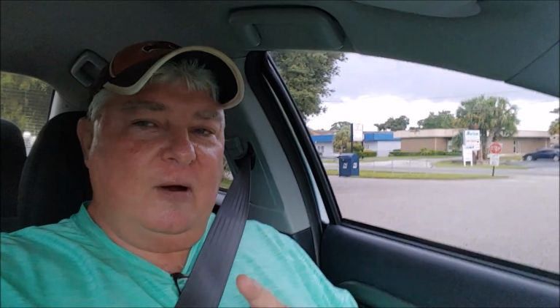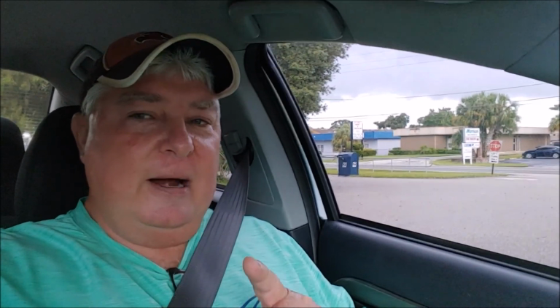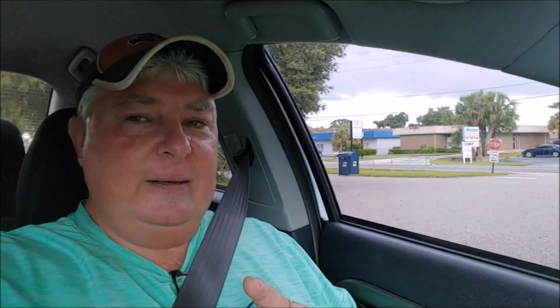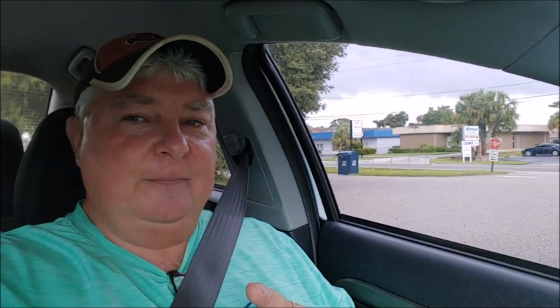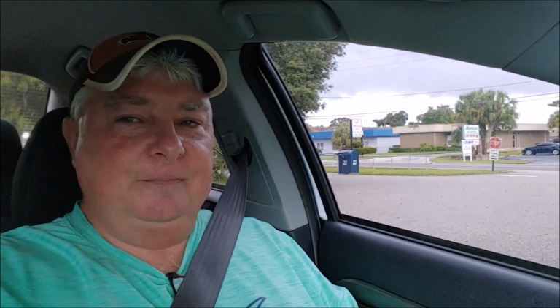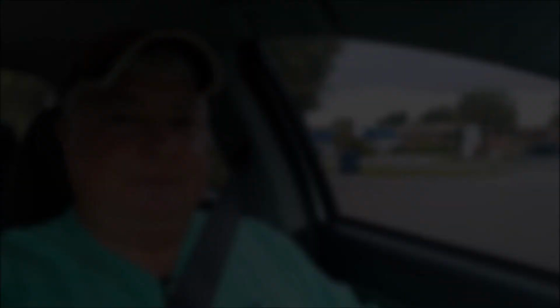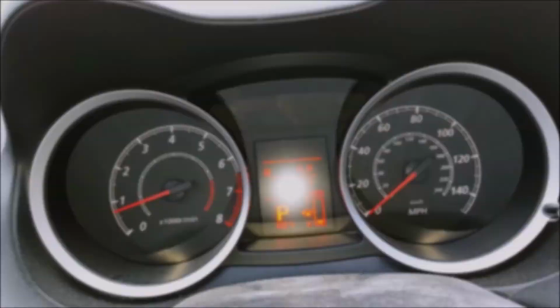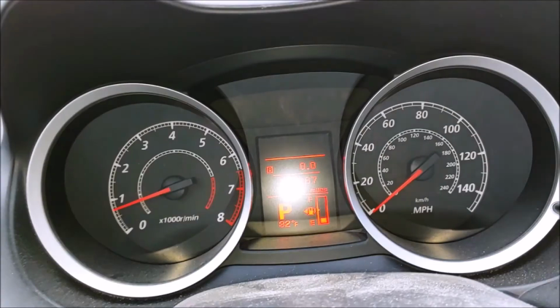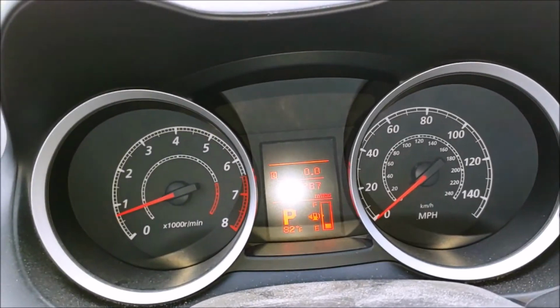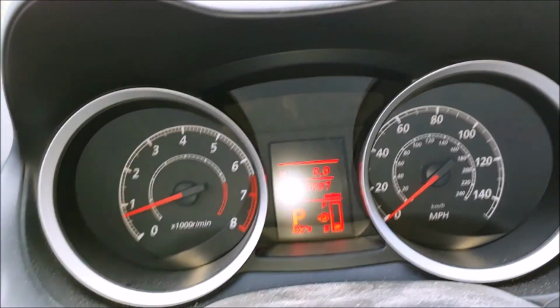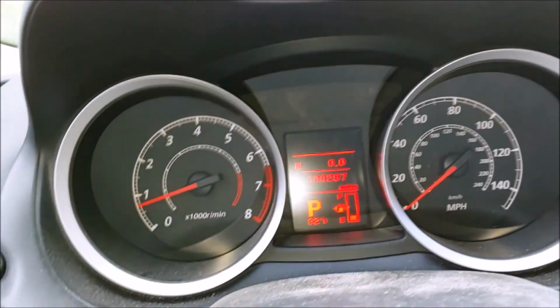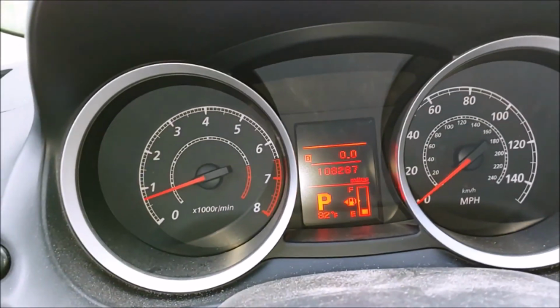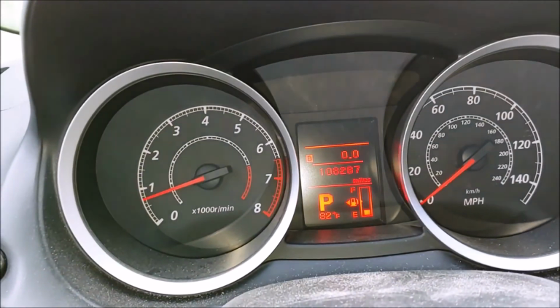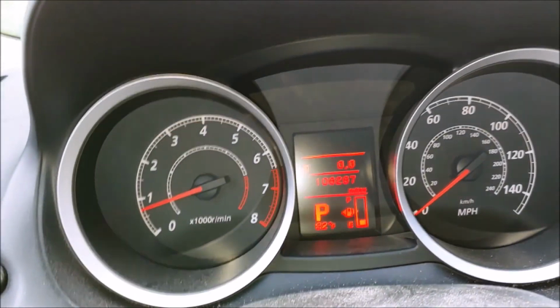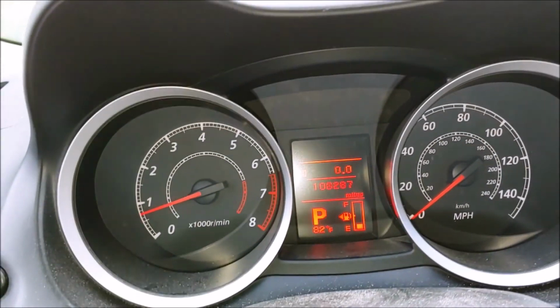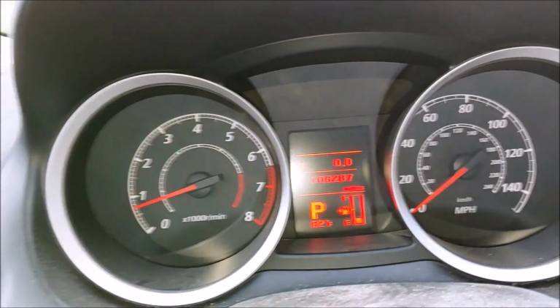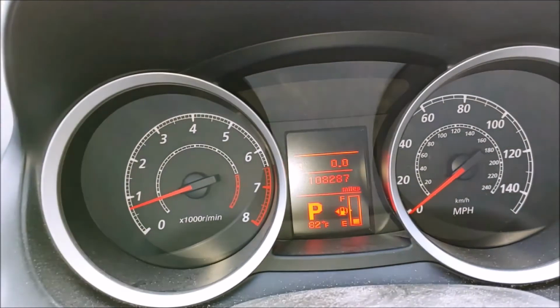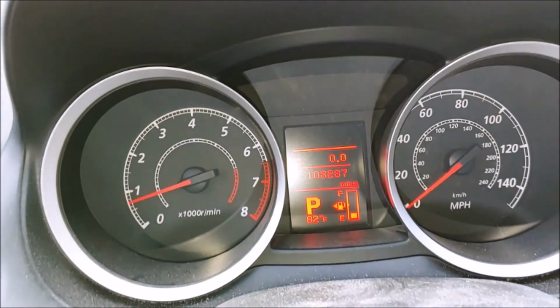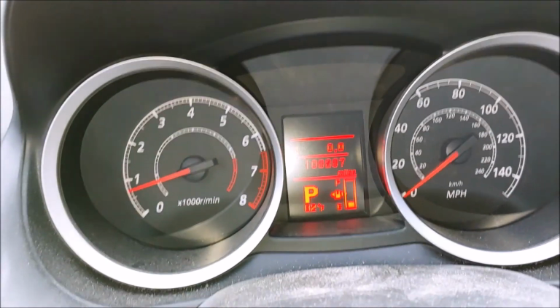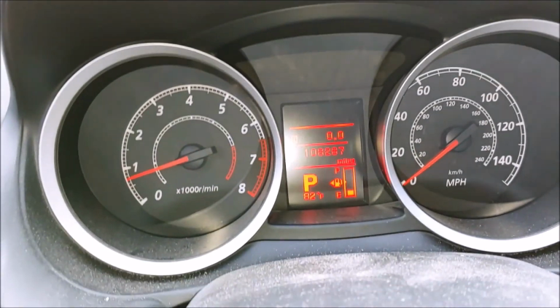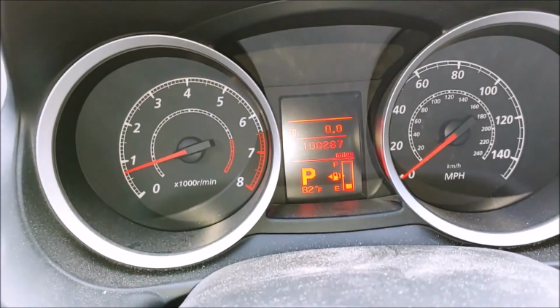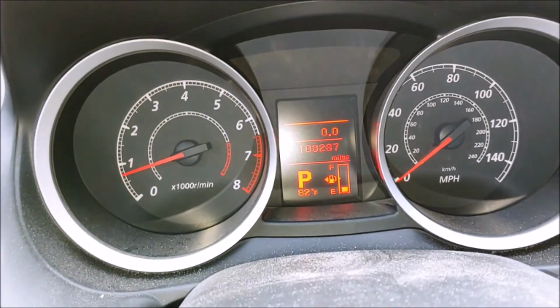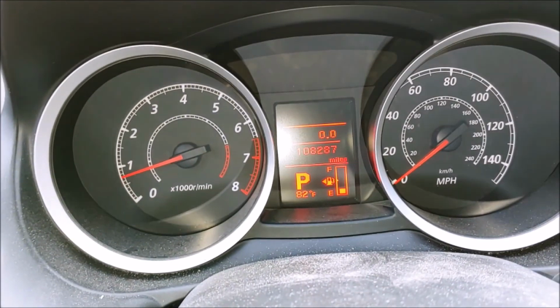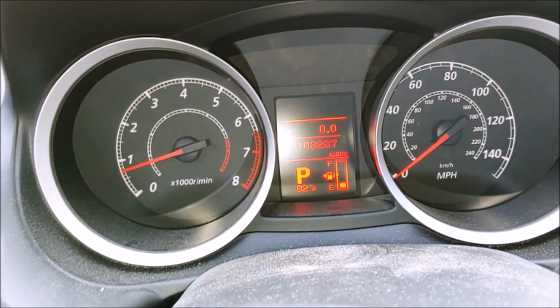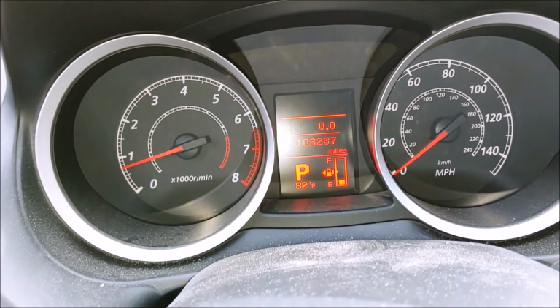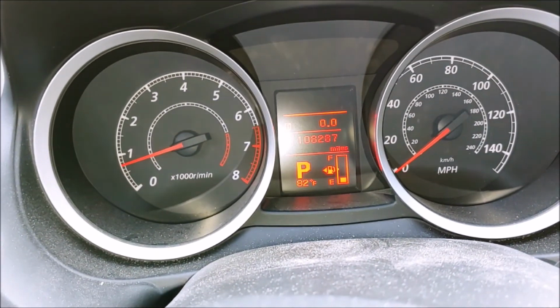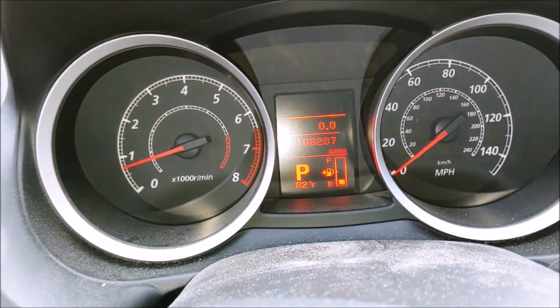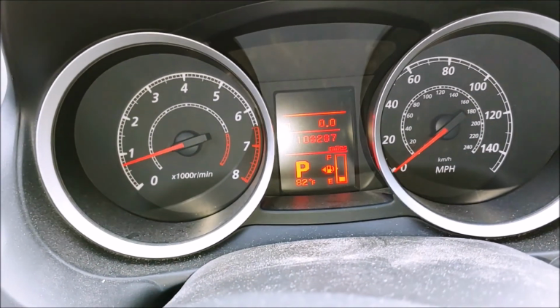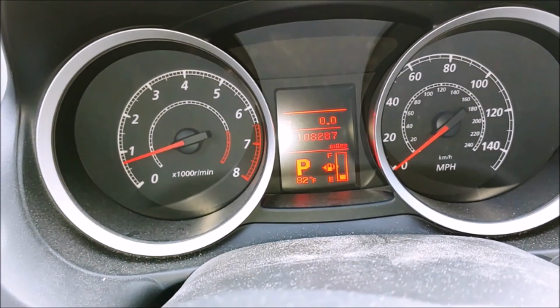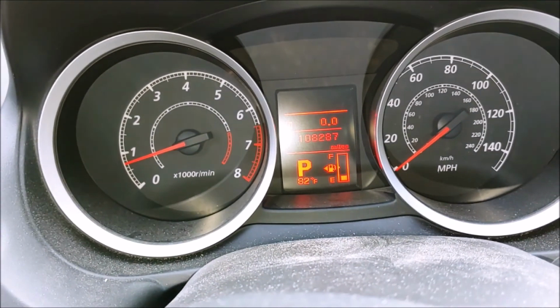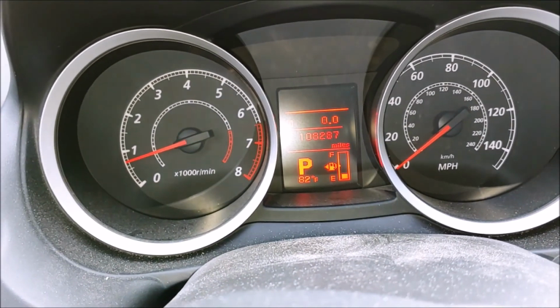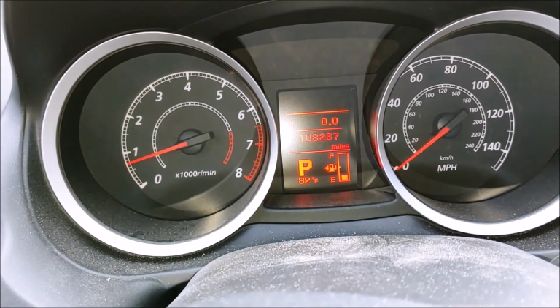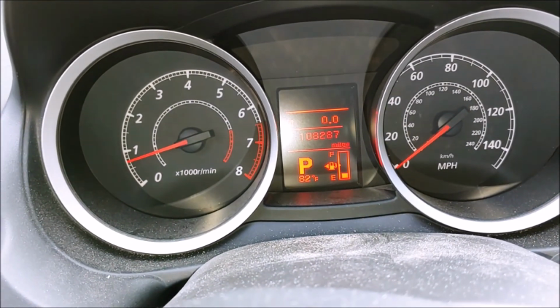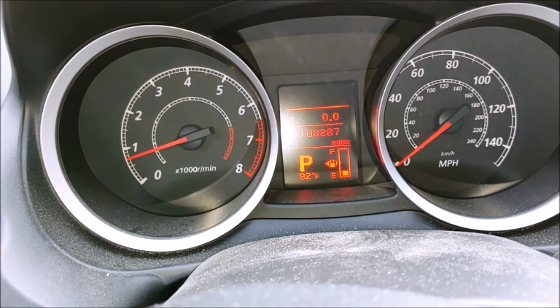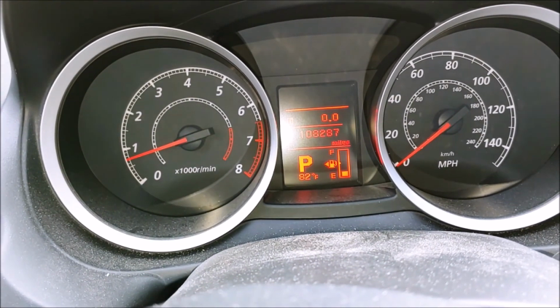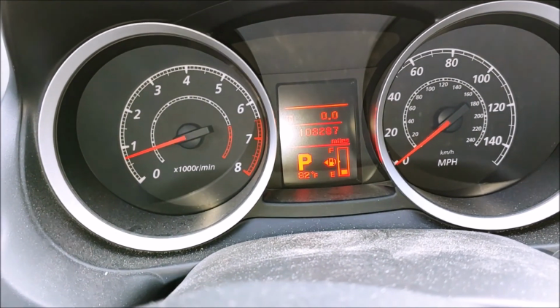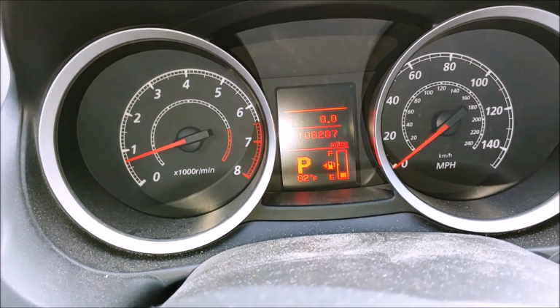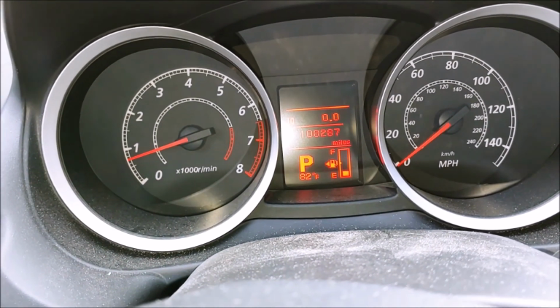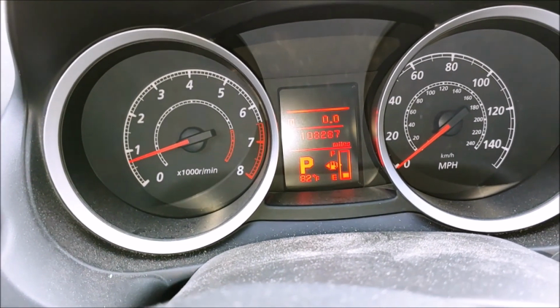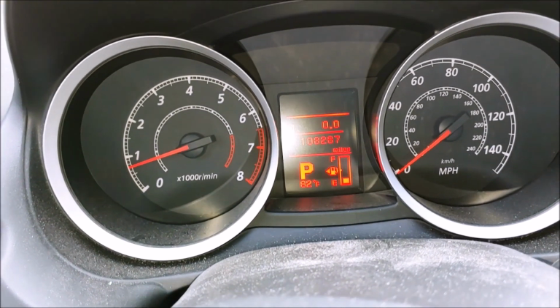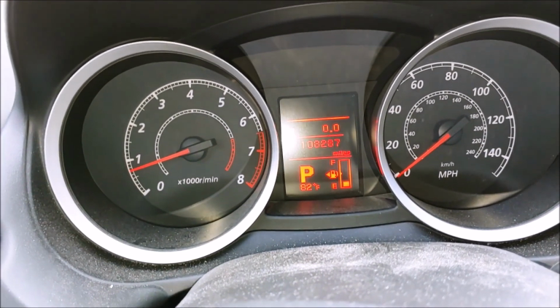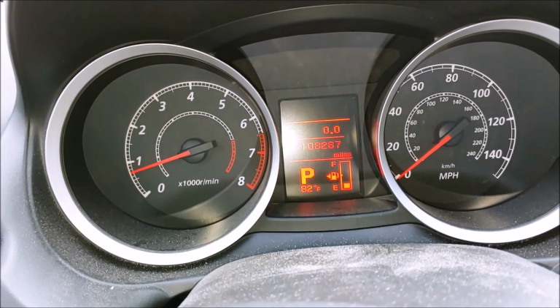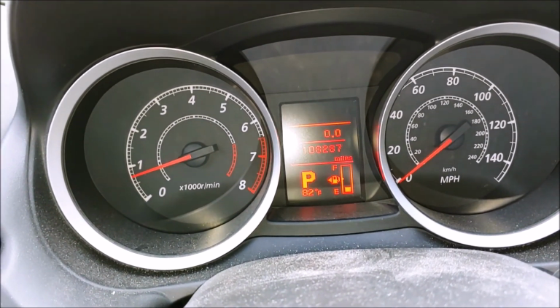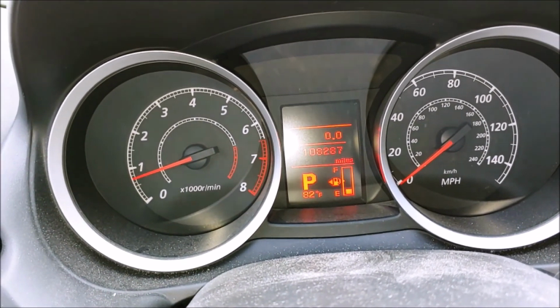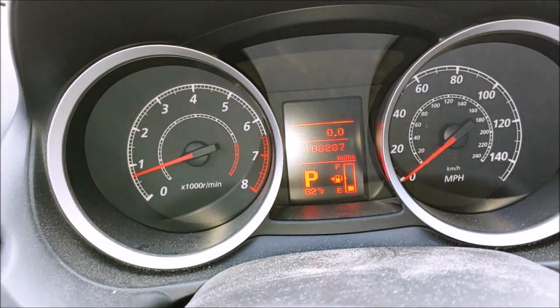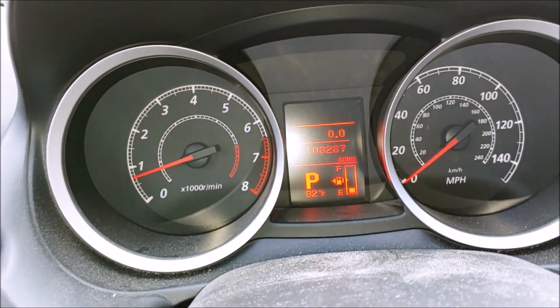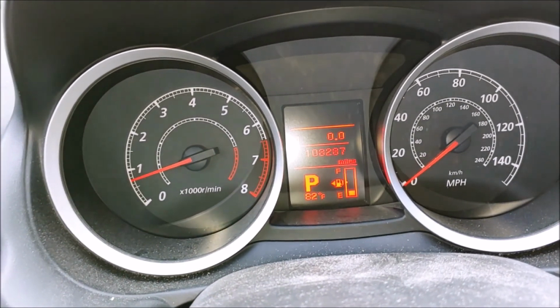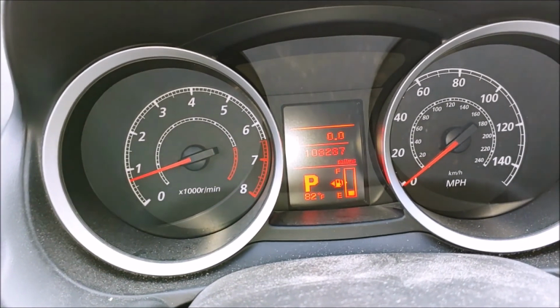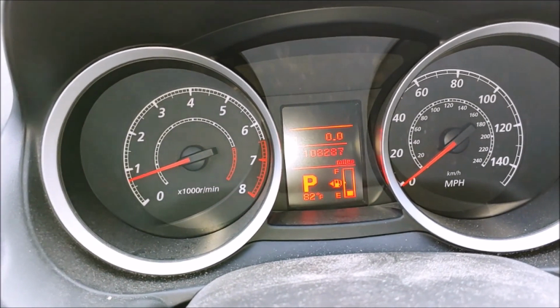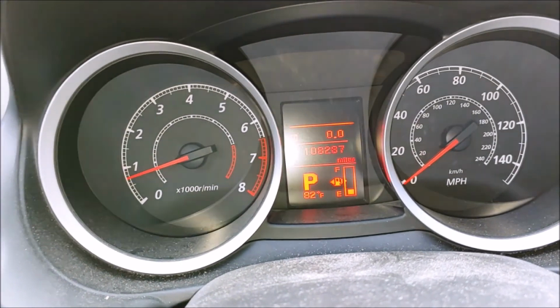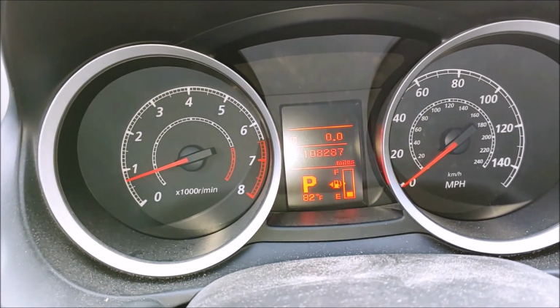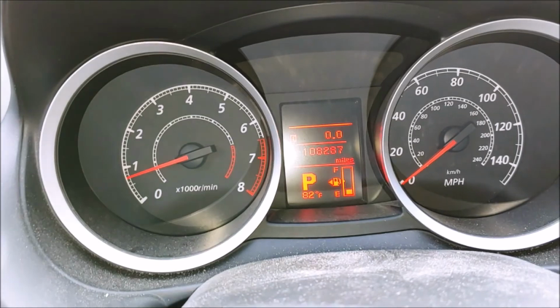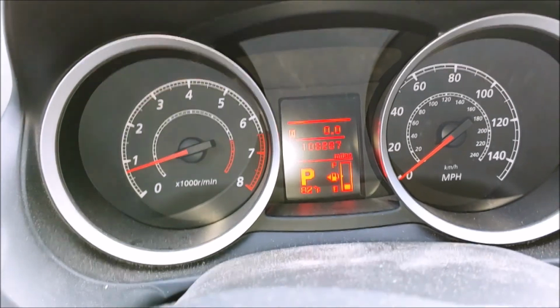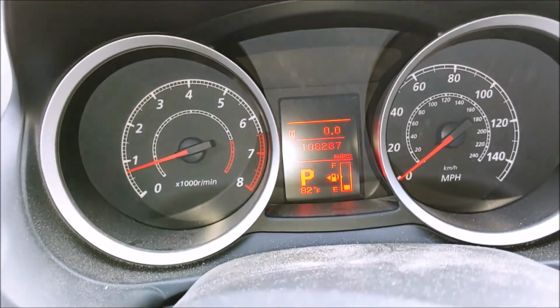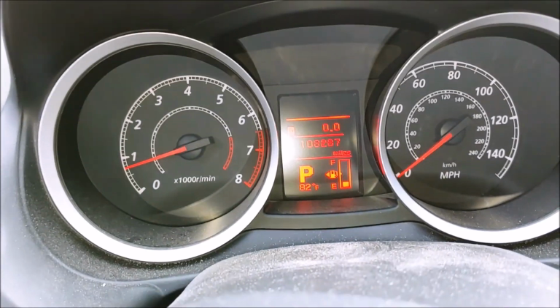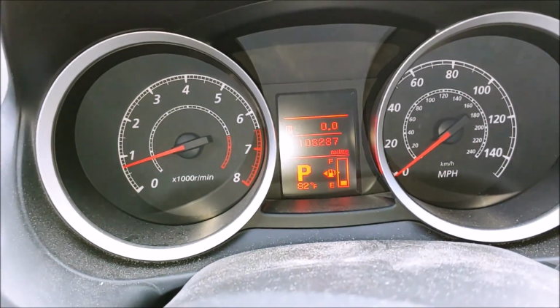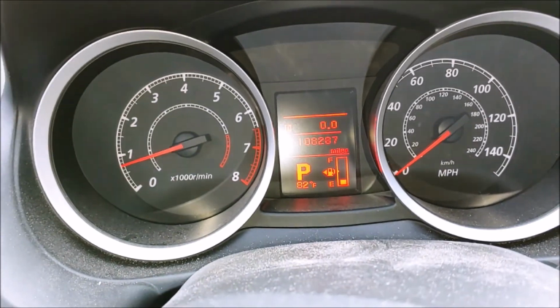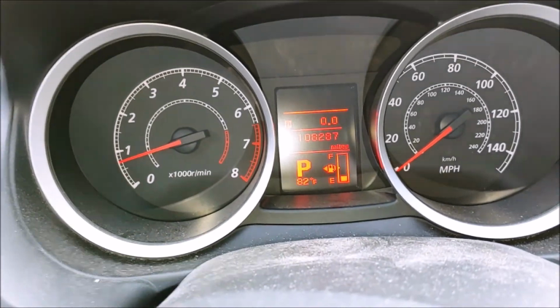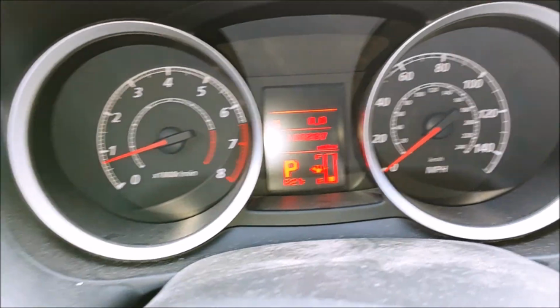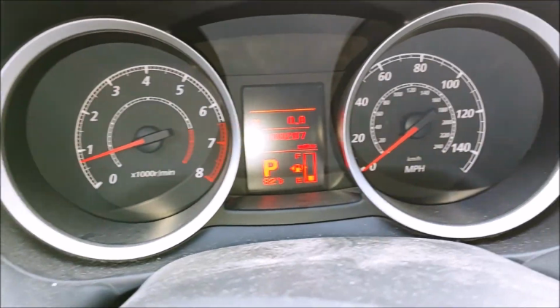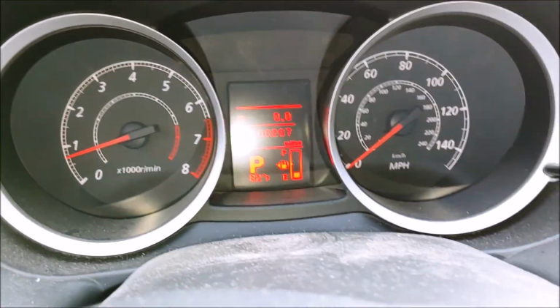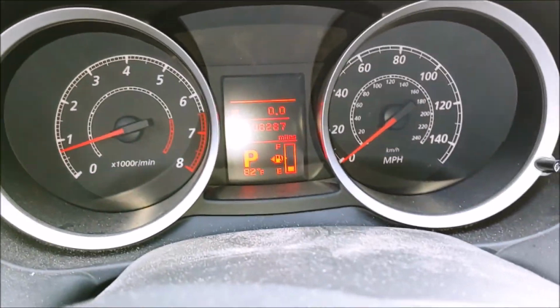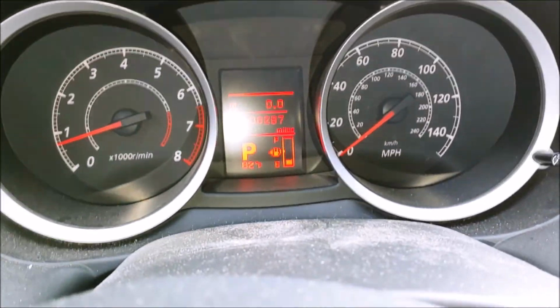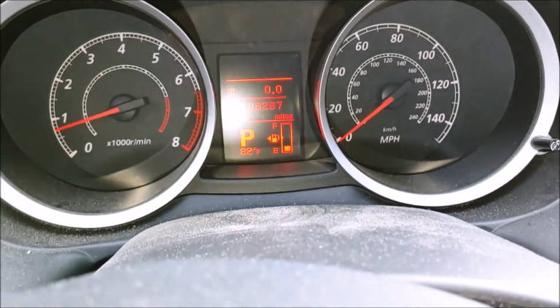Look at that — with the rain that came through, guys, 82 degrees with a cool breeze and overcast skies. This is going to be nice today.